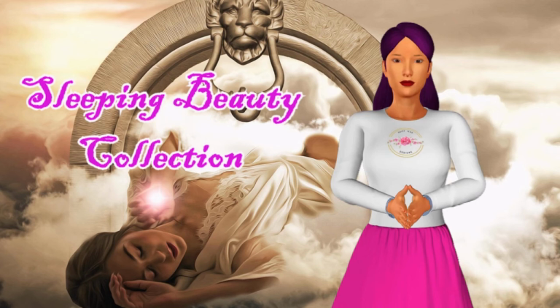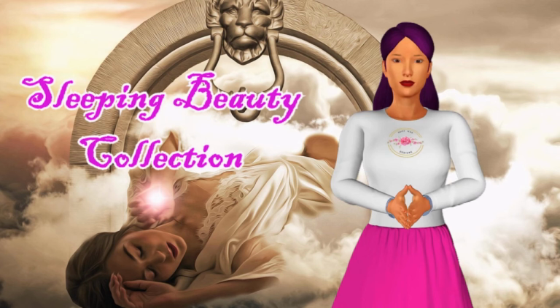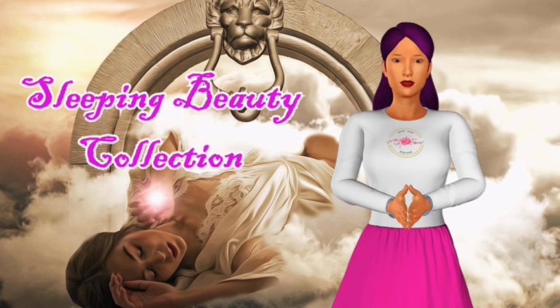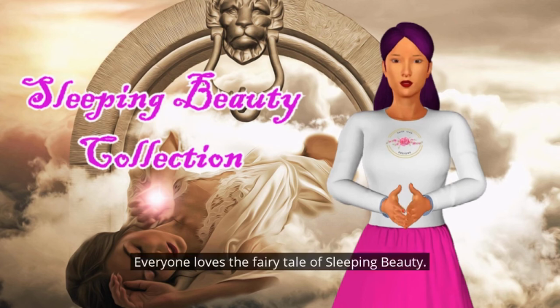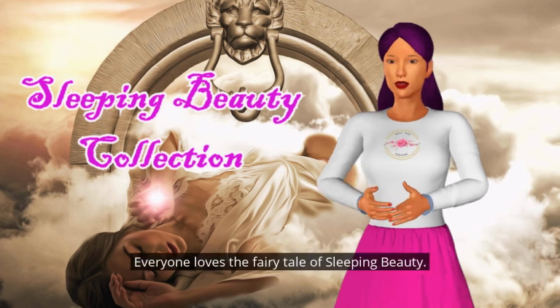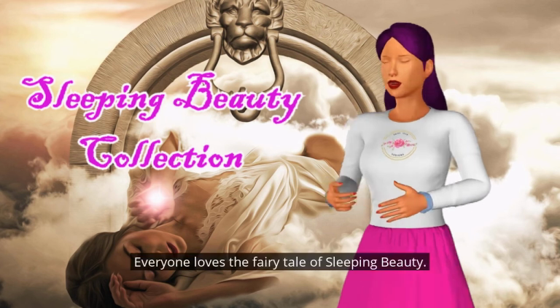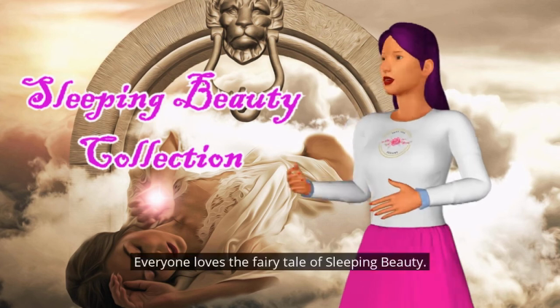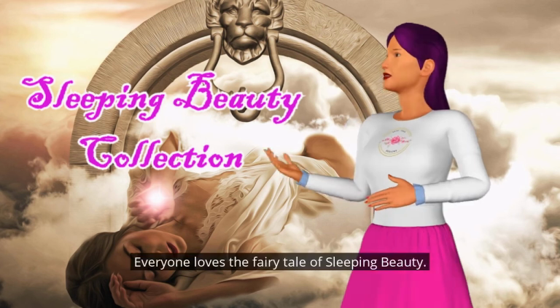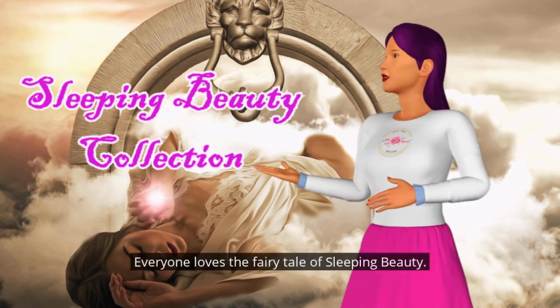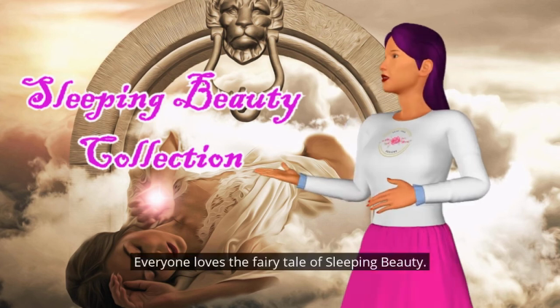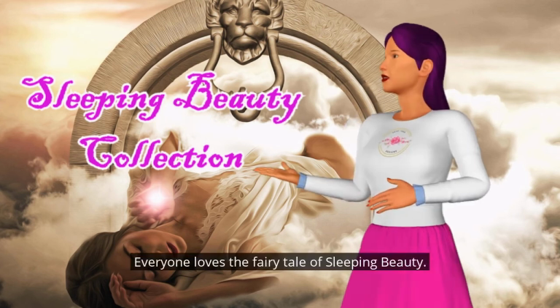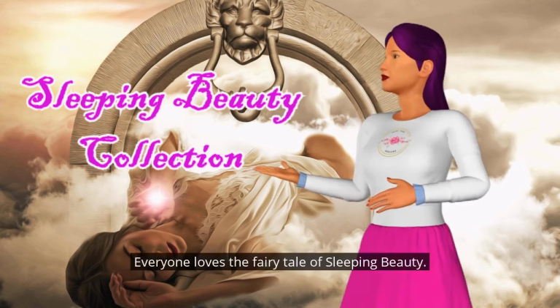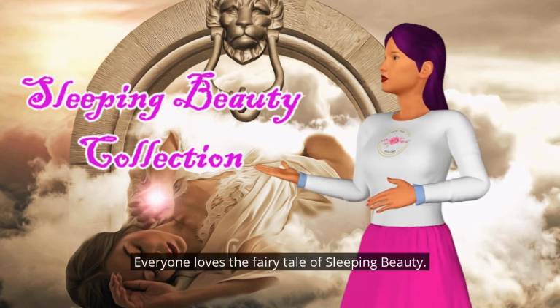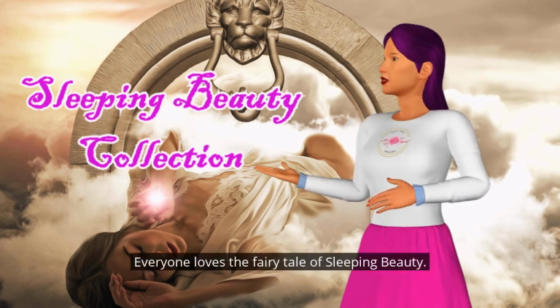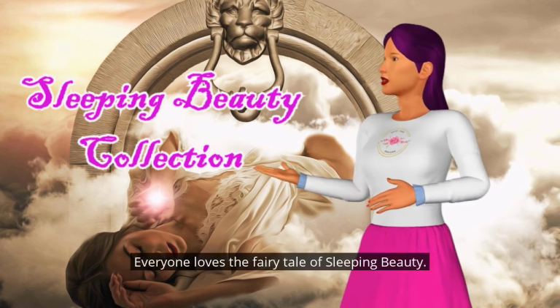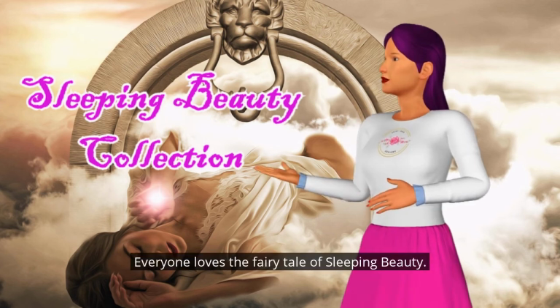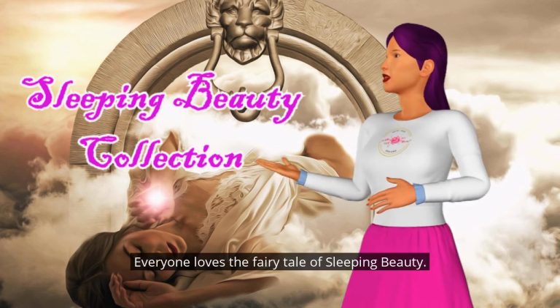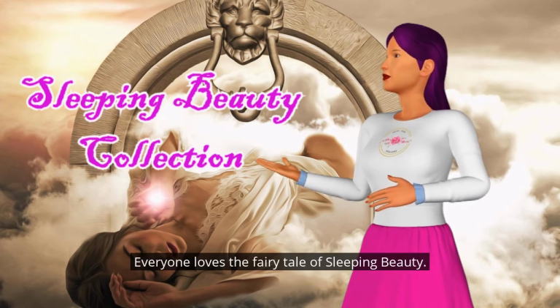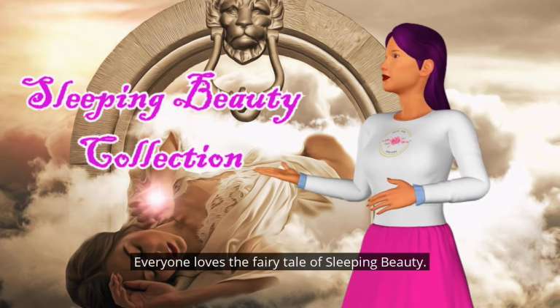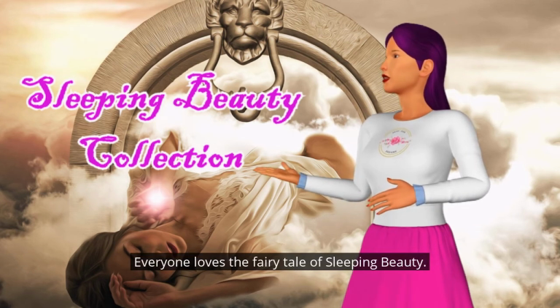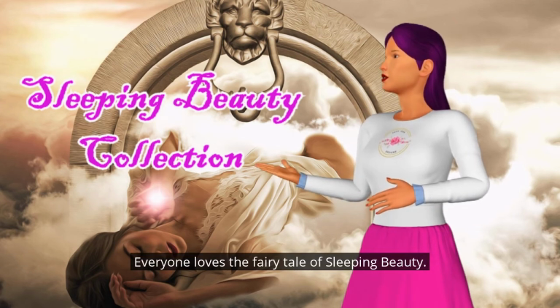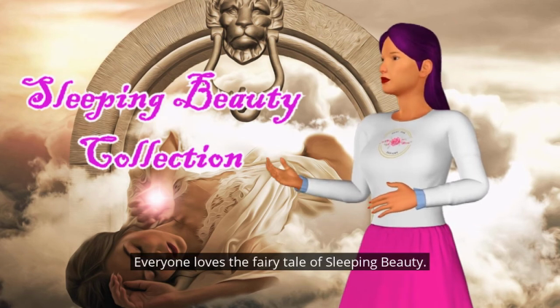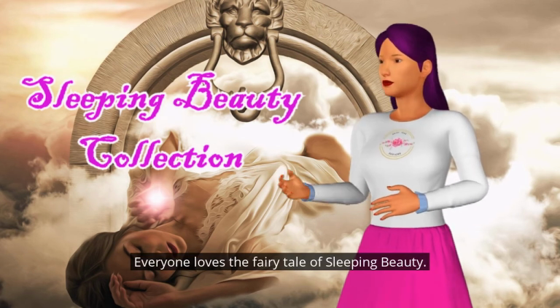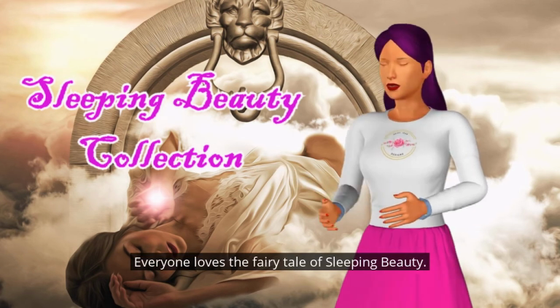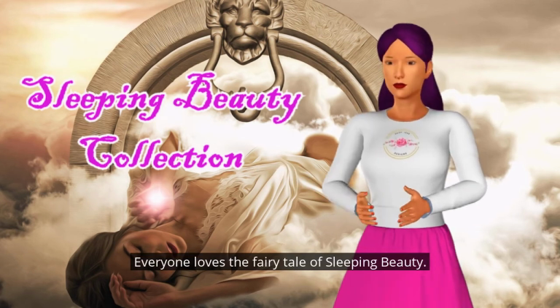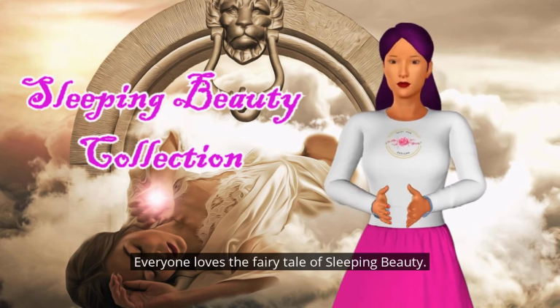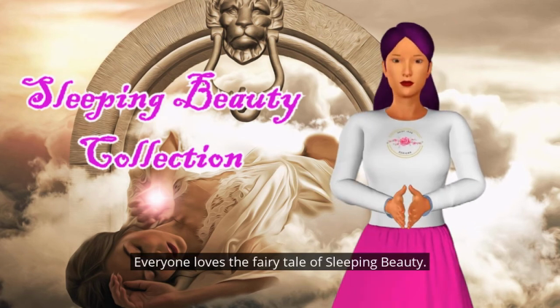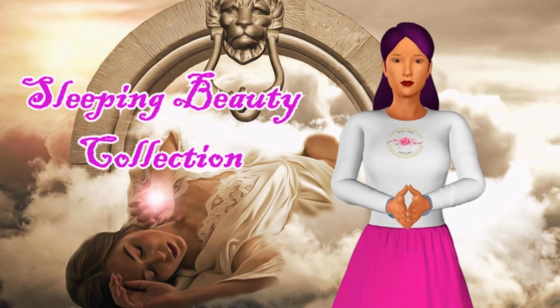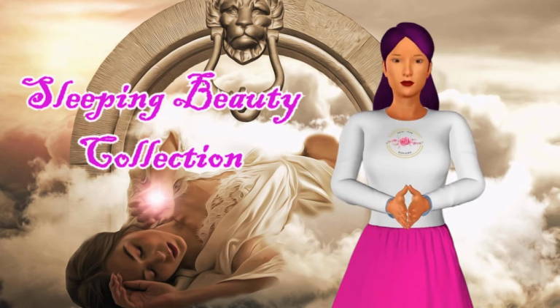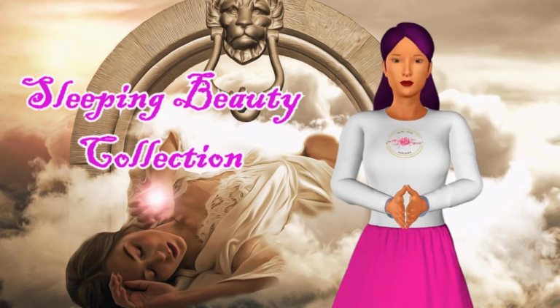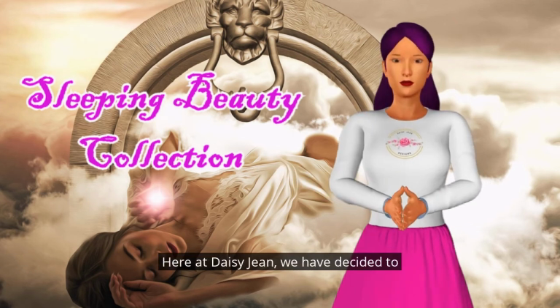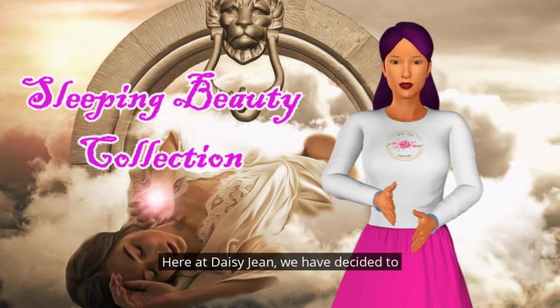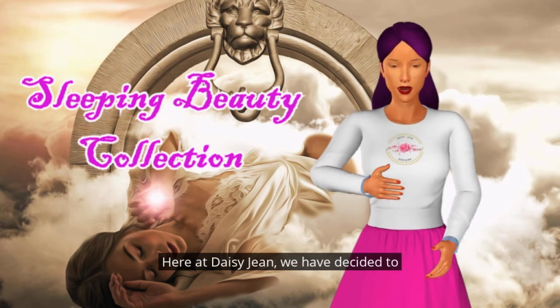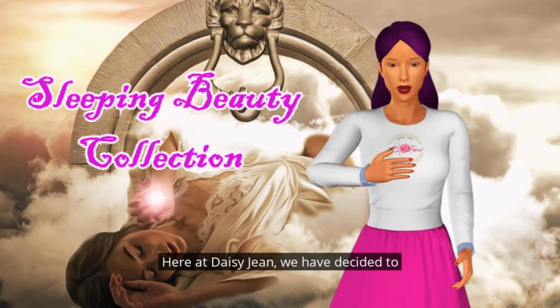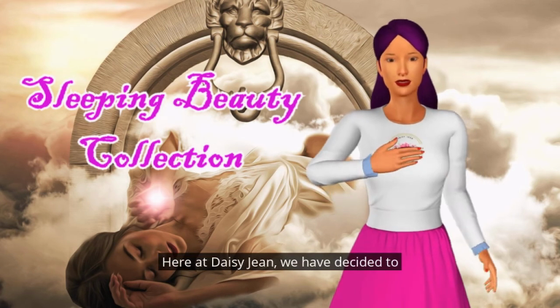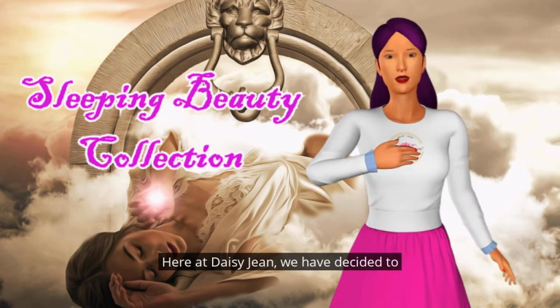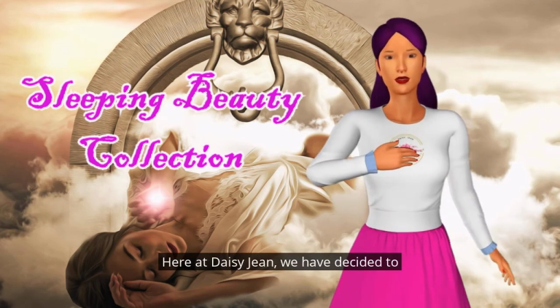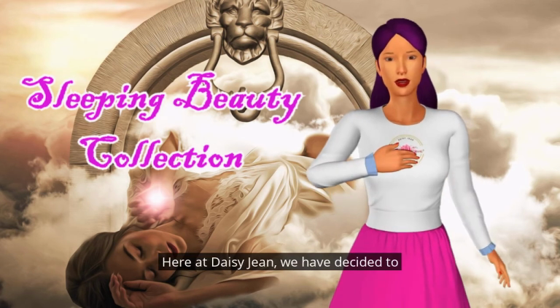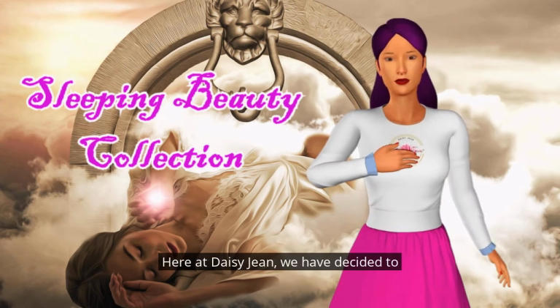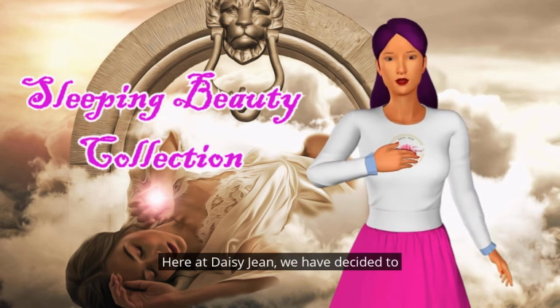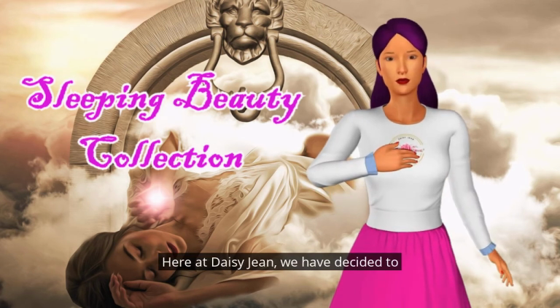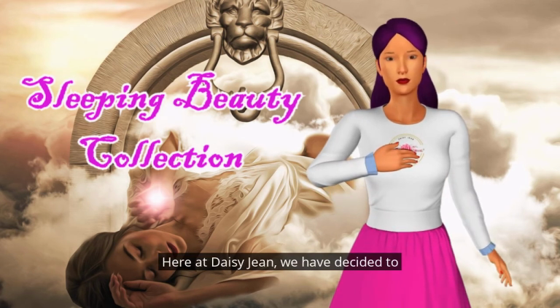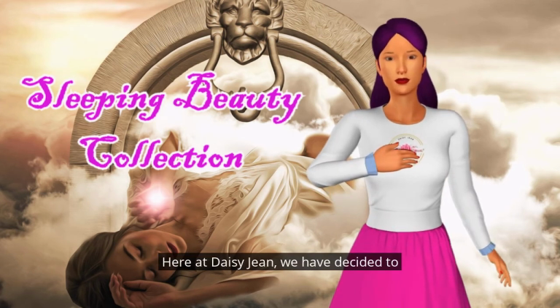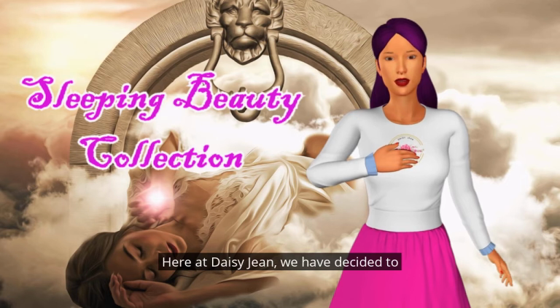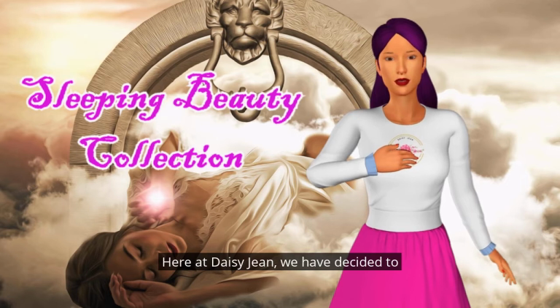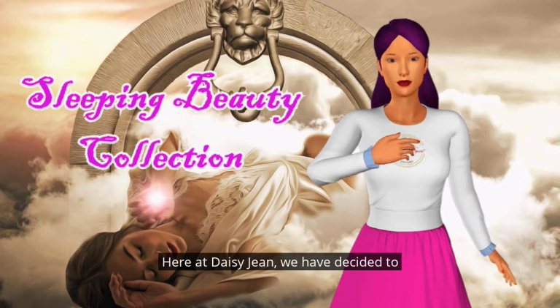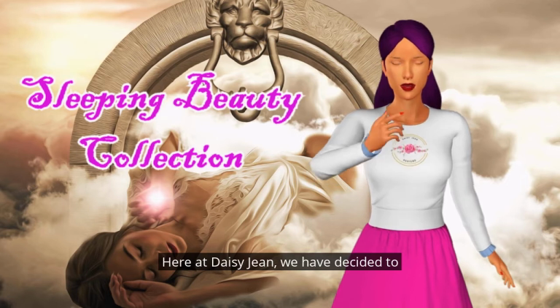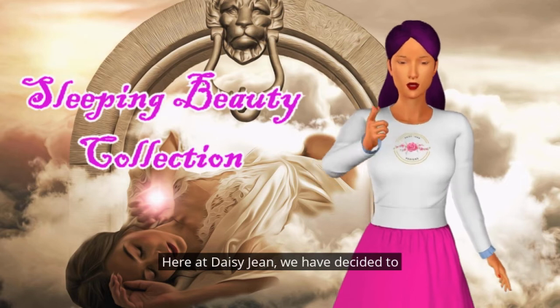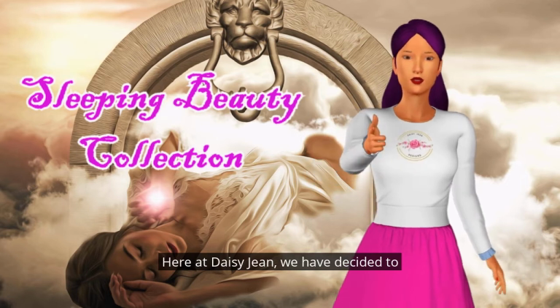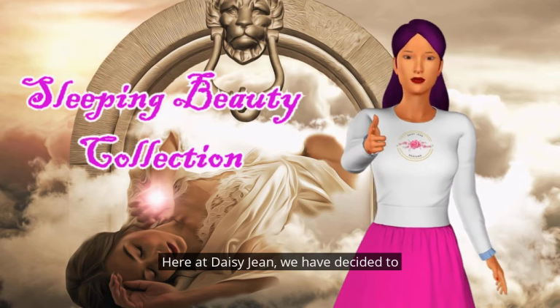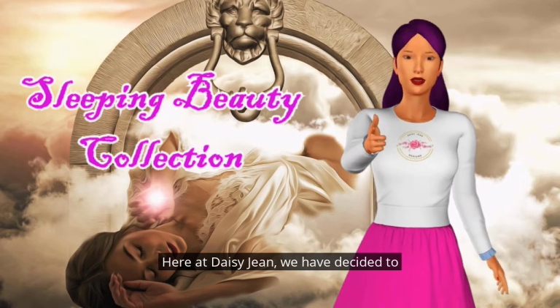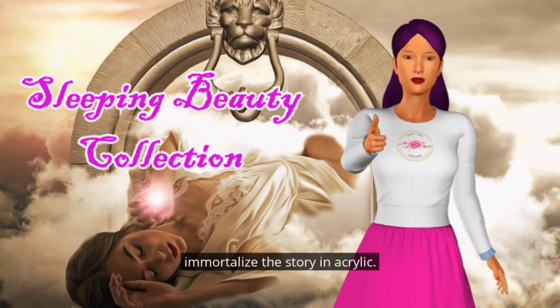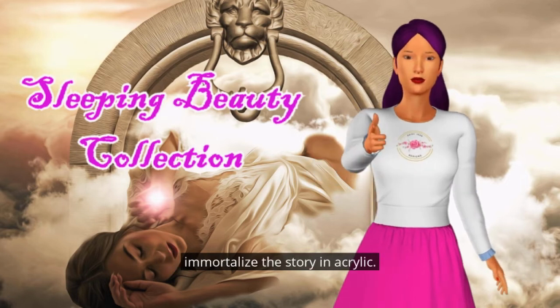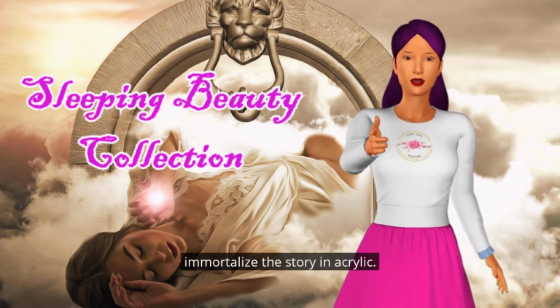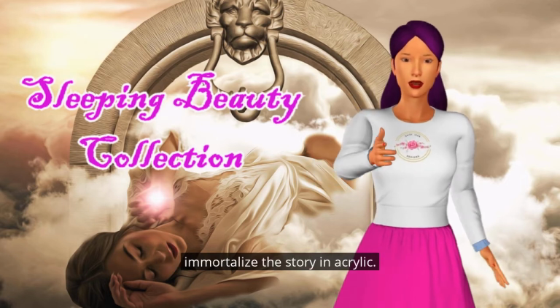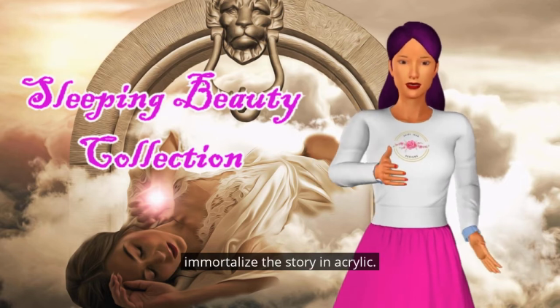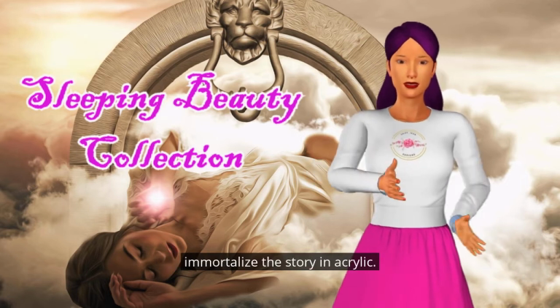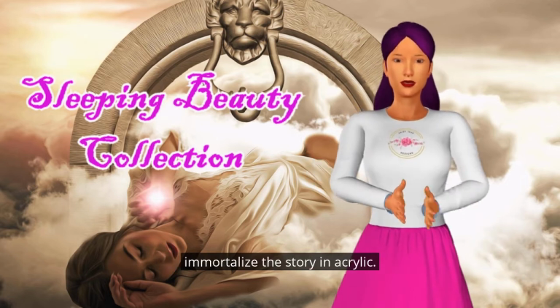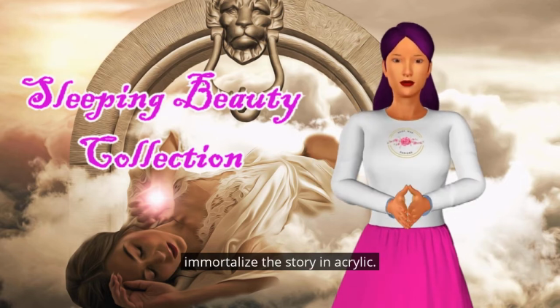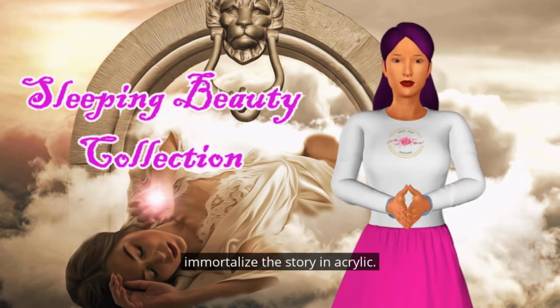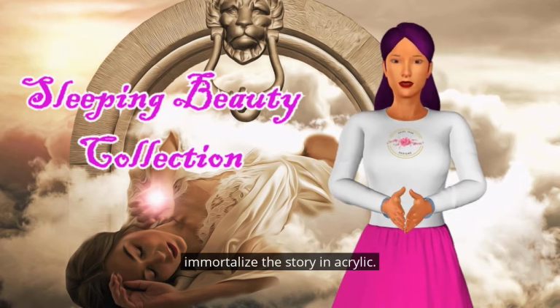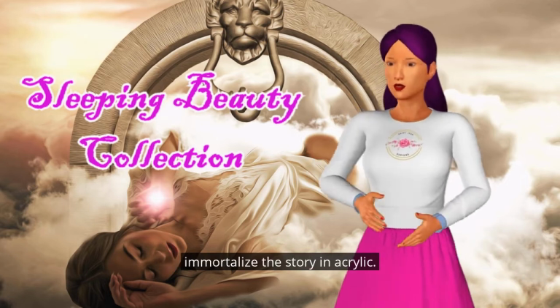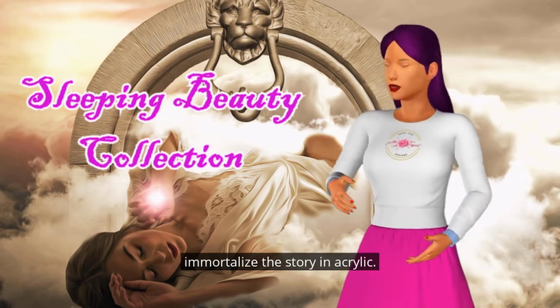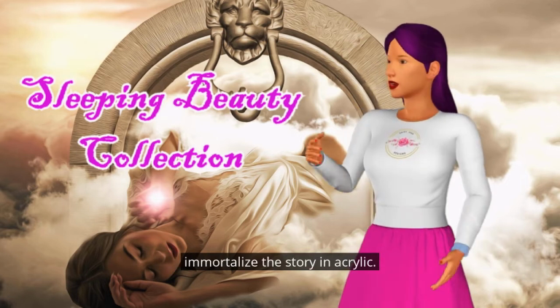Everyone loves the fairy tale of Sleeping Beauty. Here at Daisy Jean, we have decided to immortalize the story in acrylic.